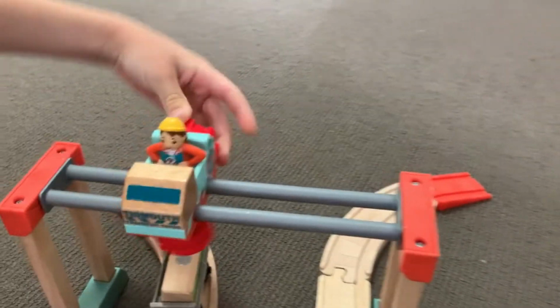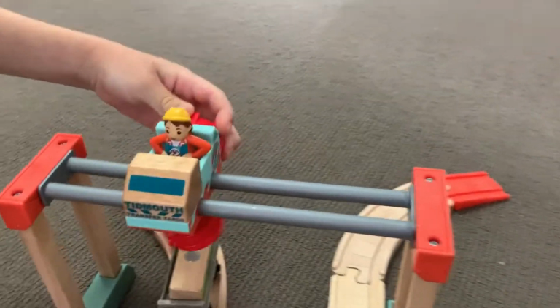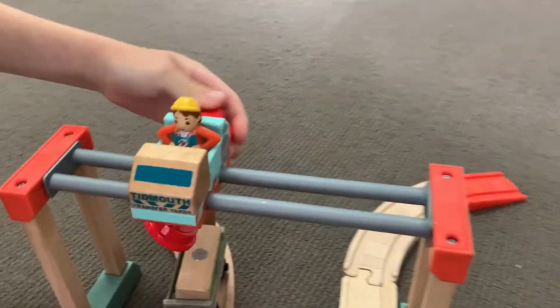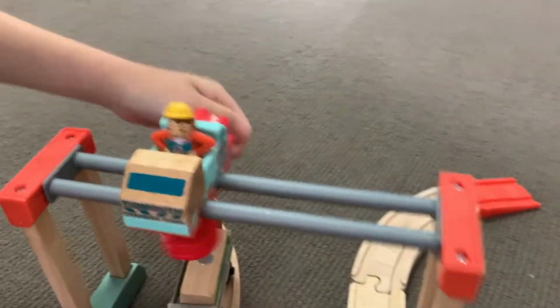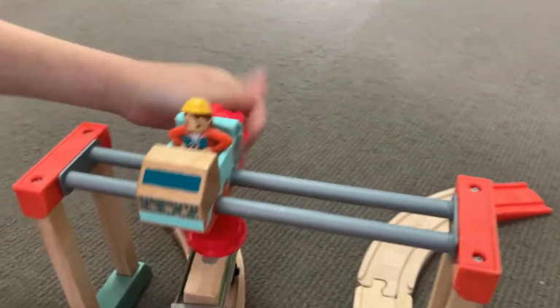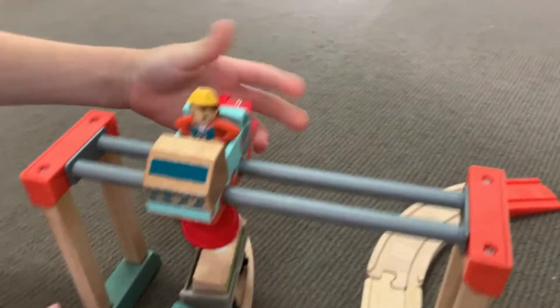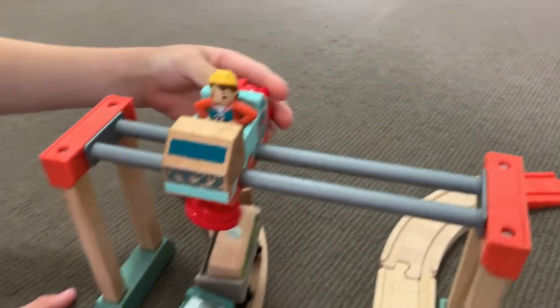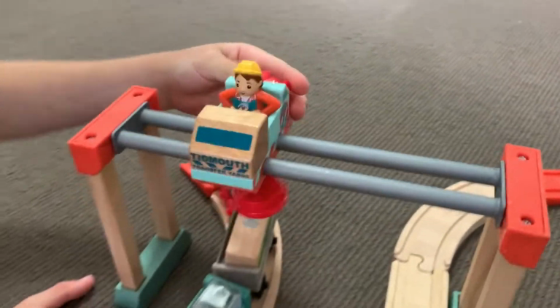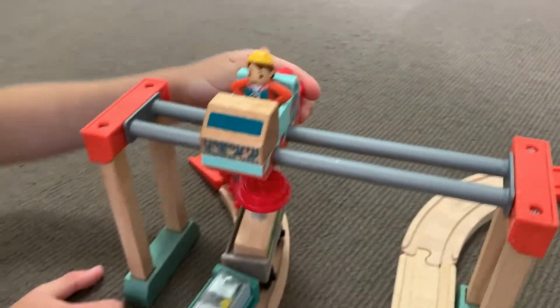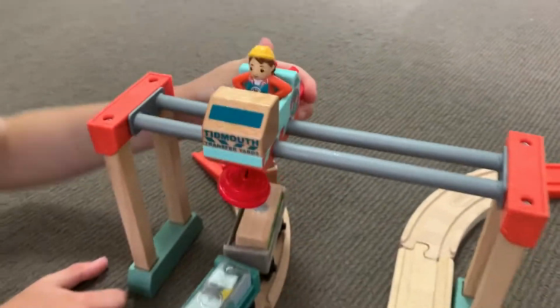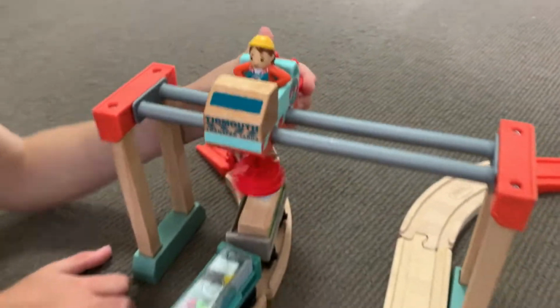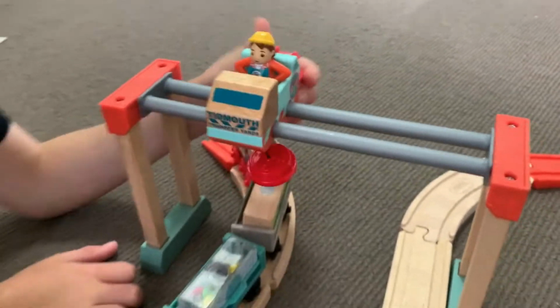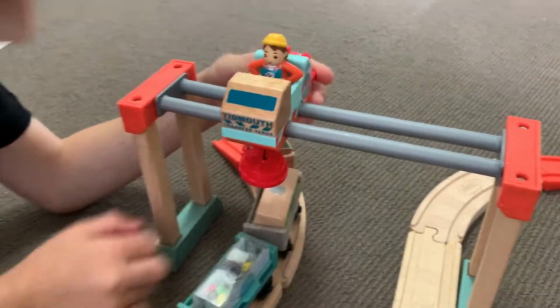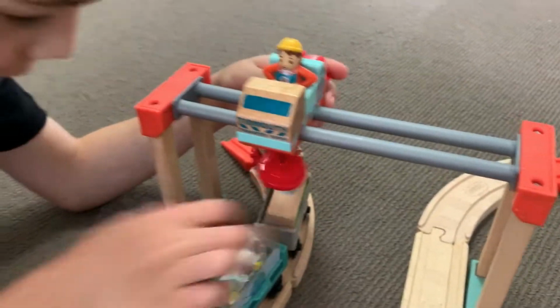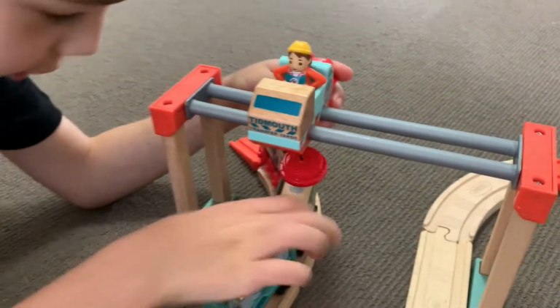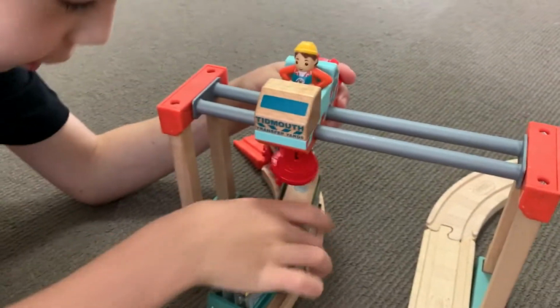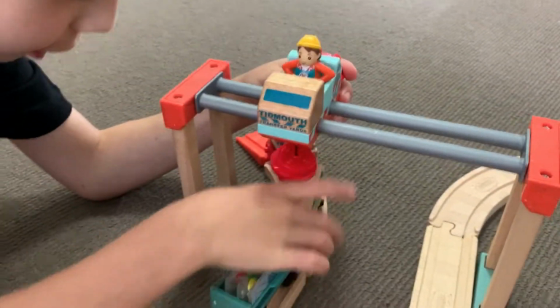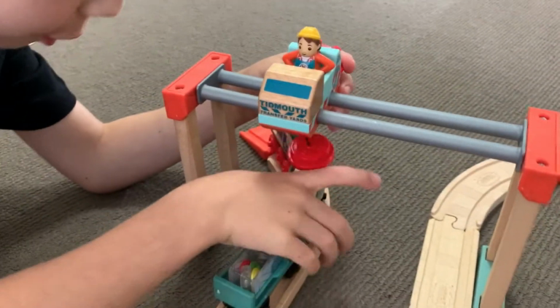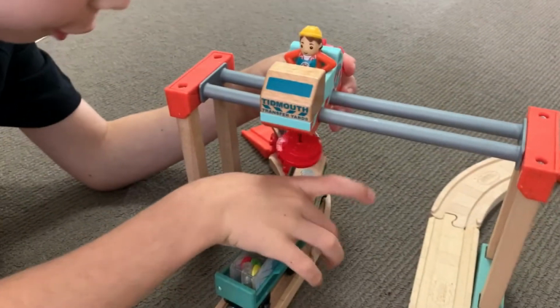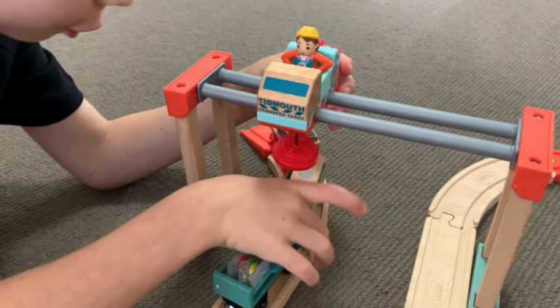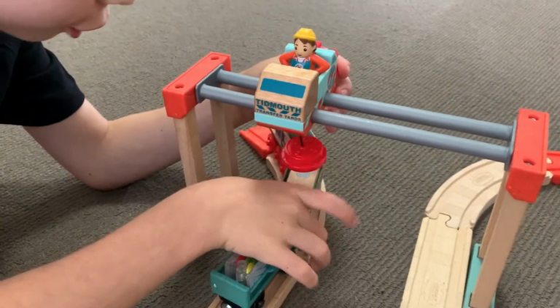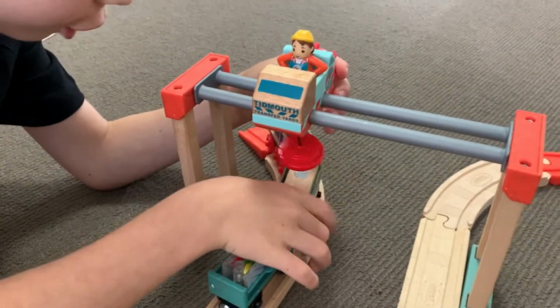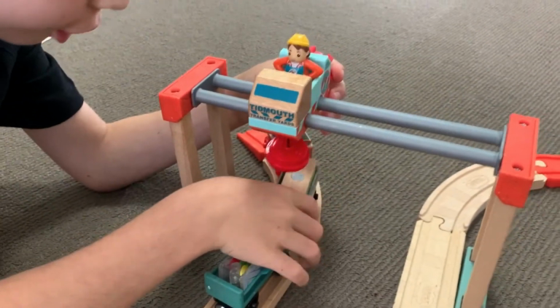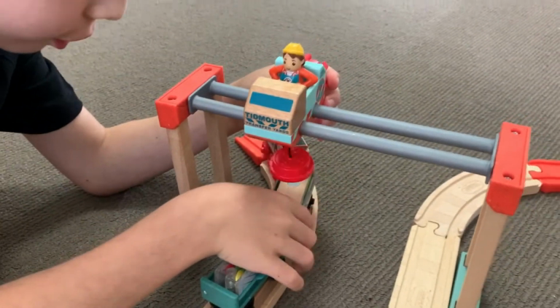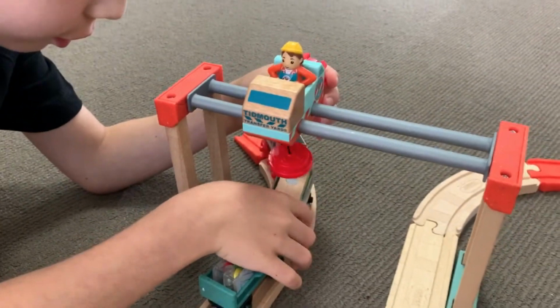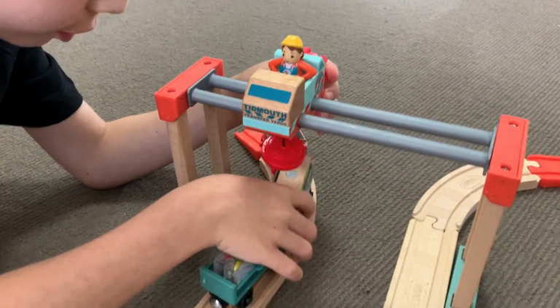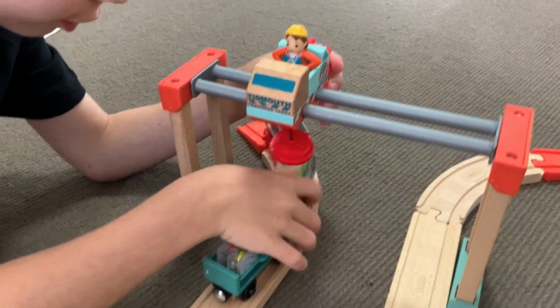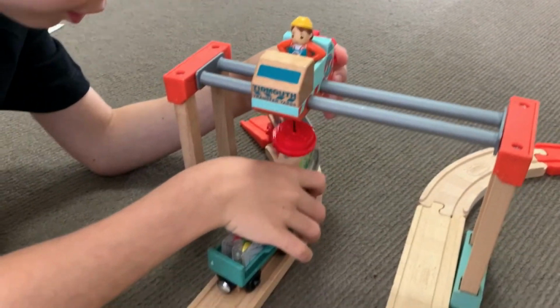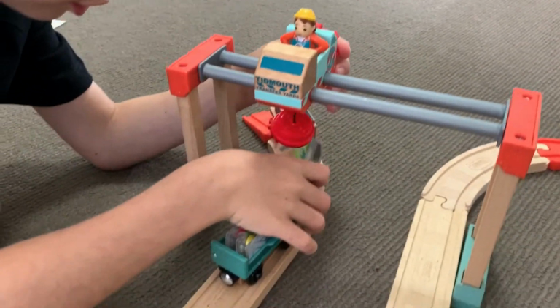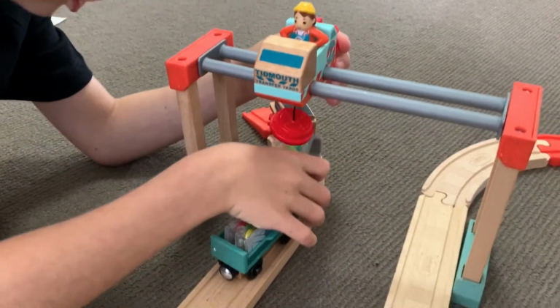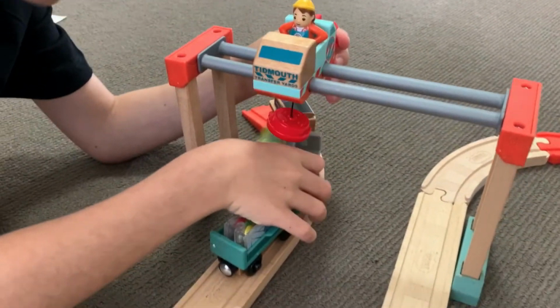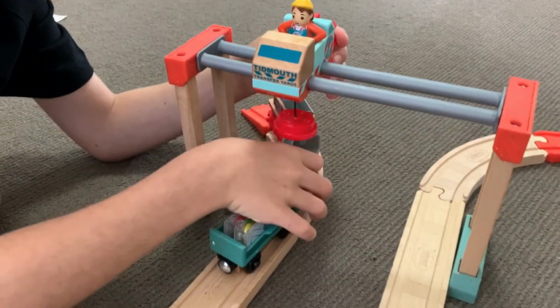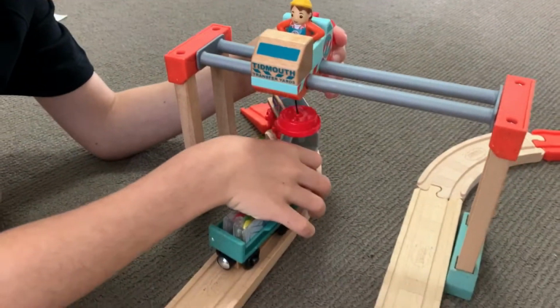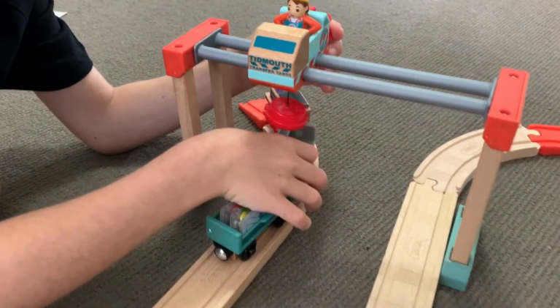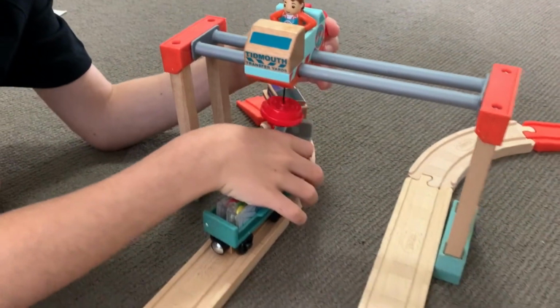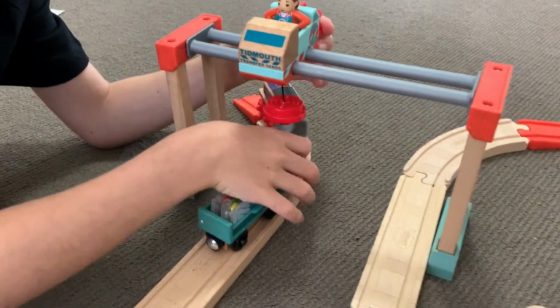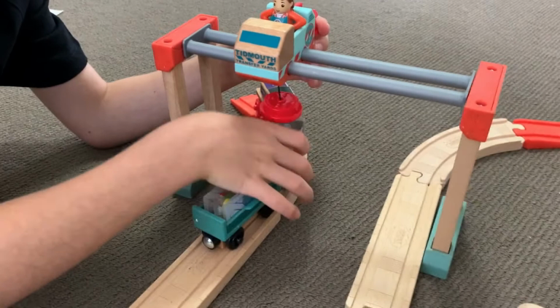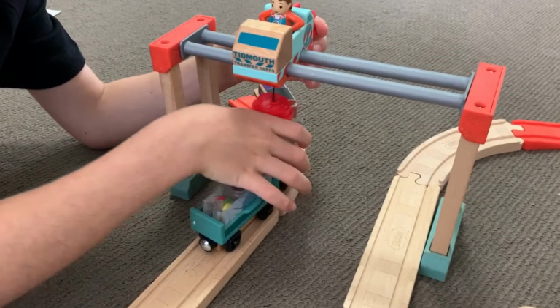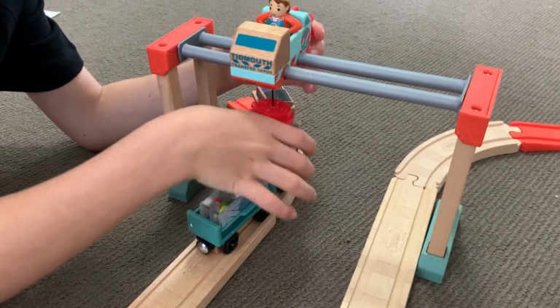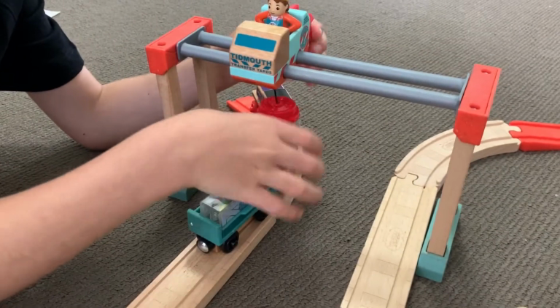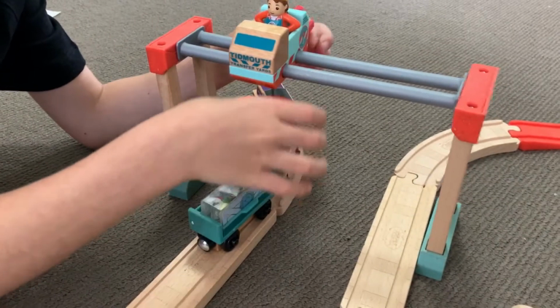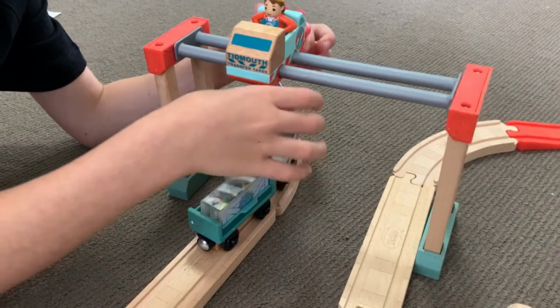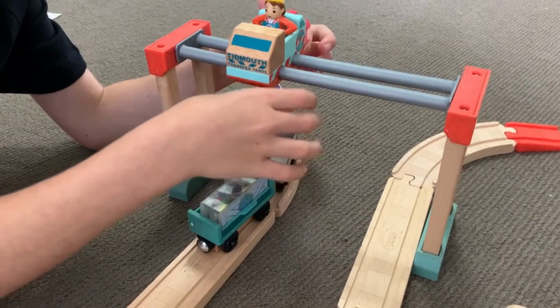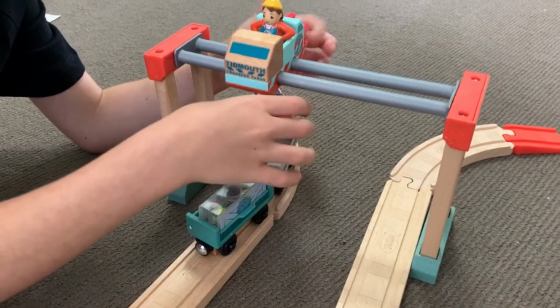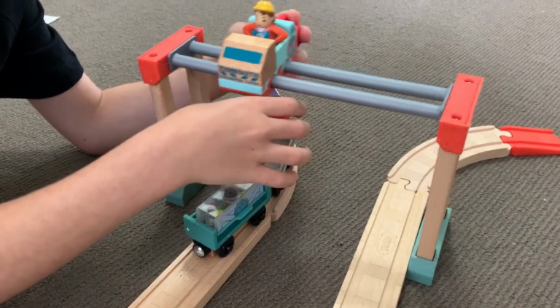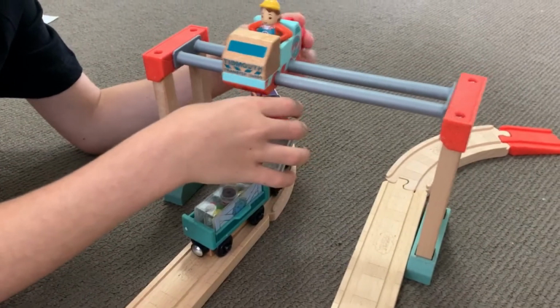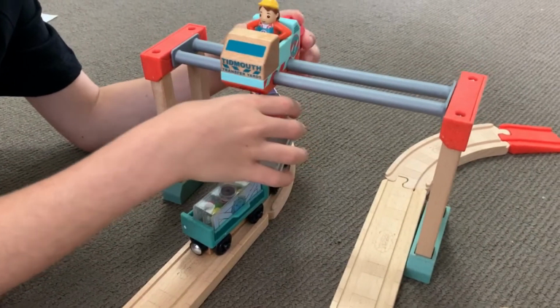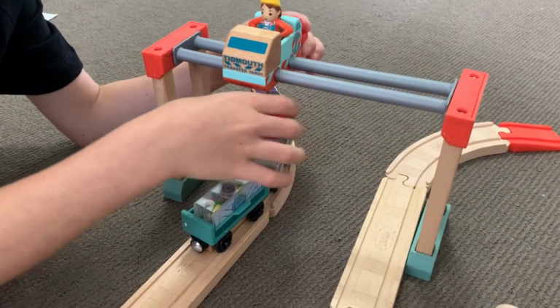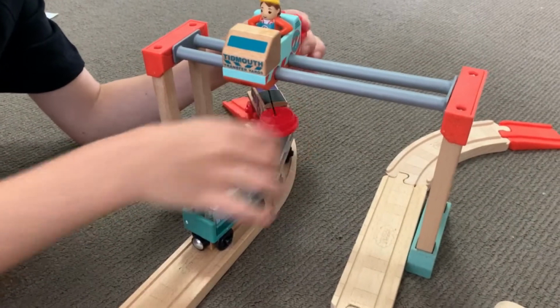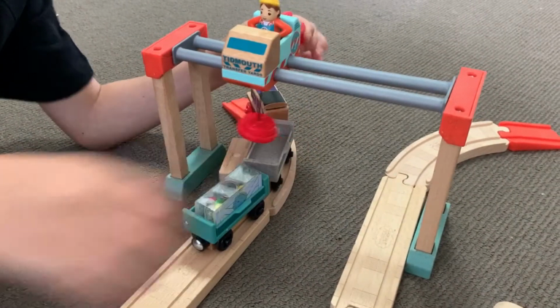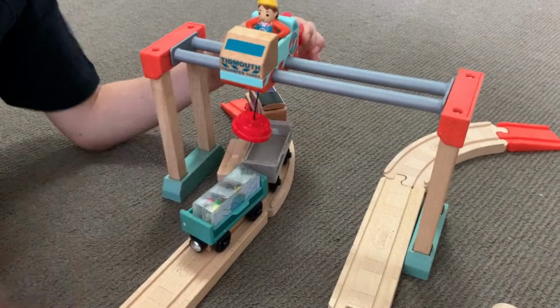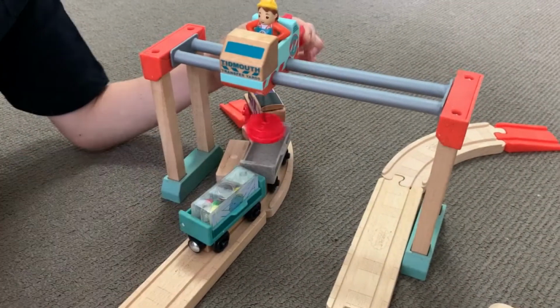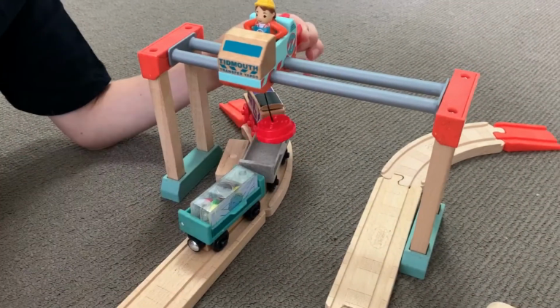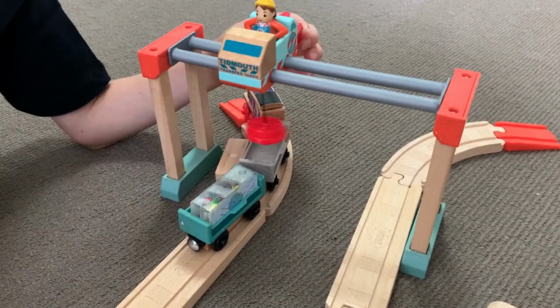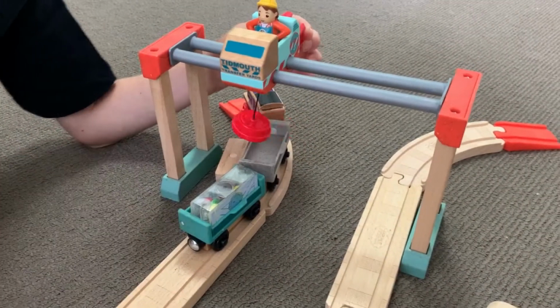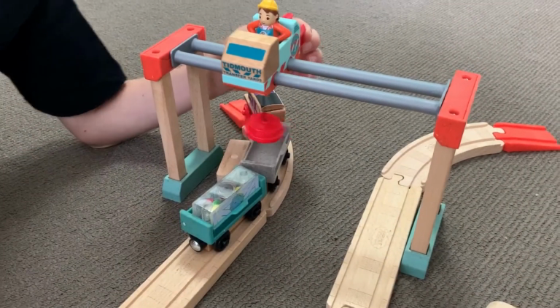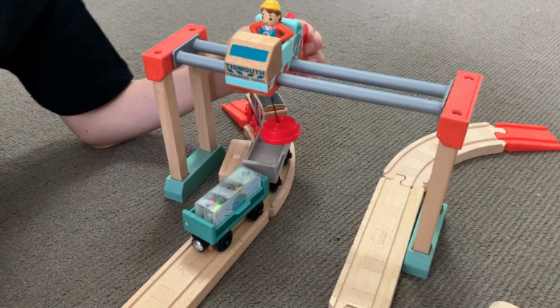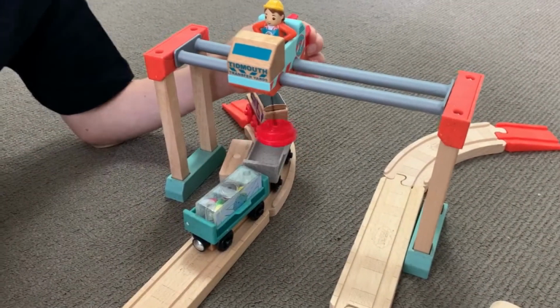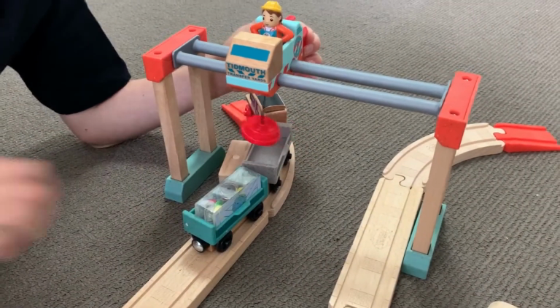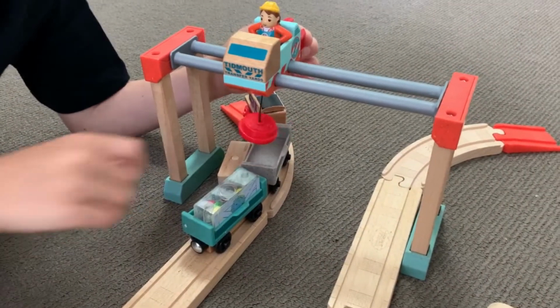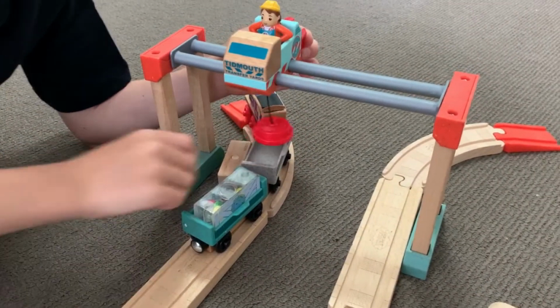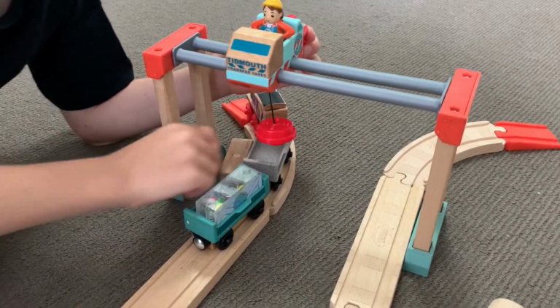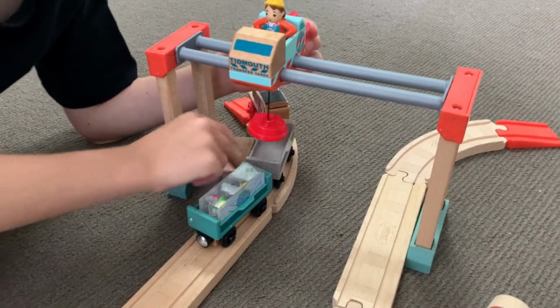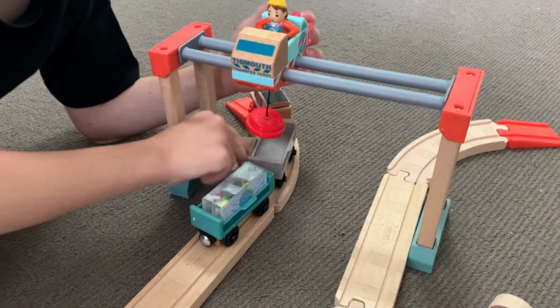Just wind it down. Oh no, Troublesome Truck was cheeky and tipped it out himself.